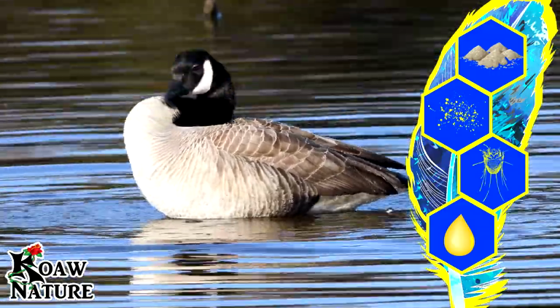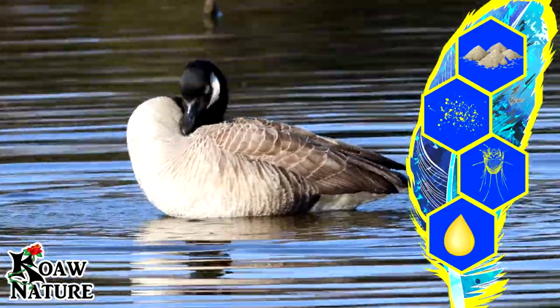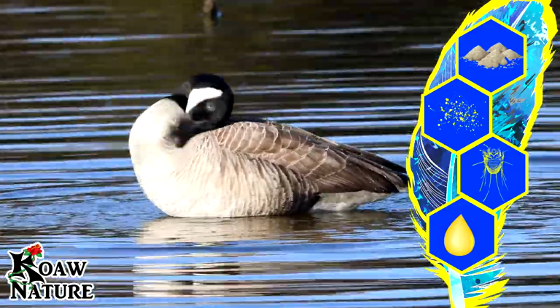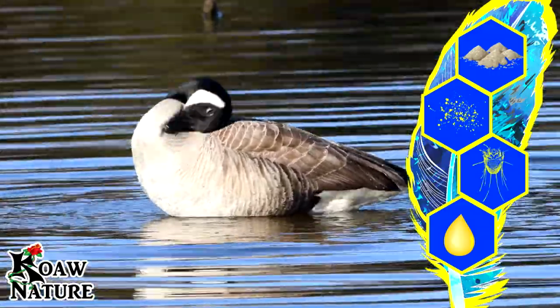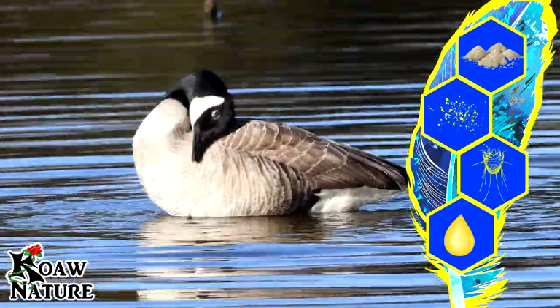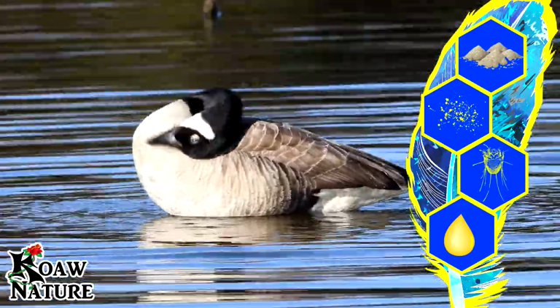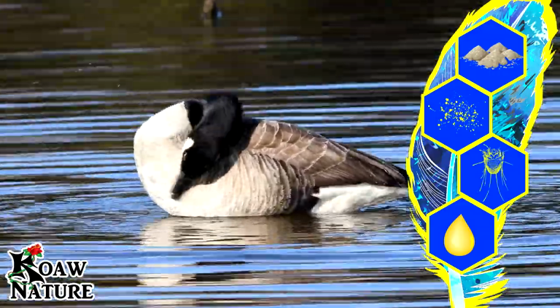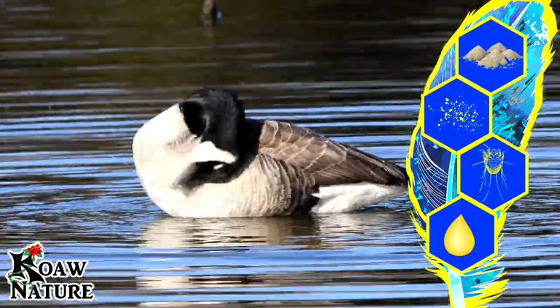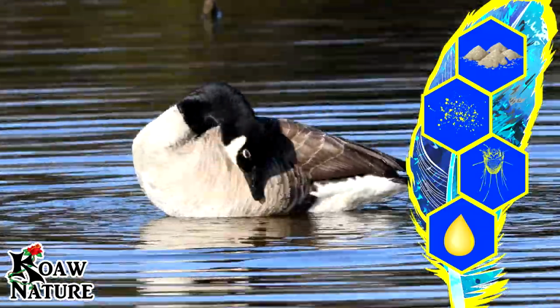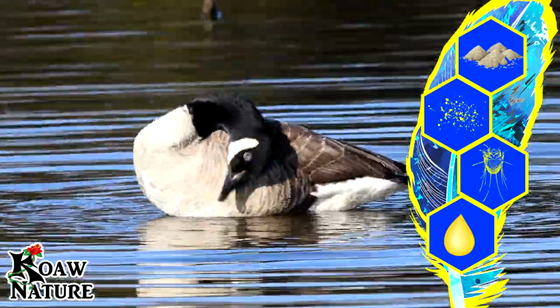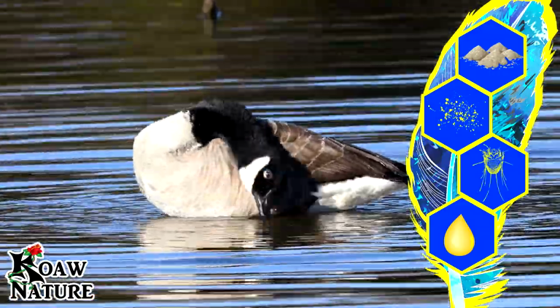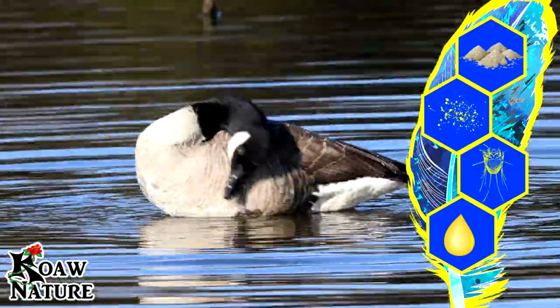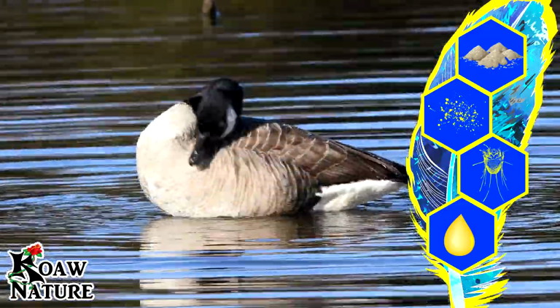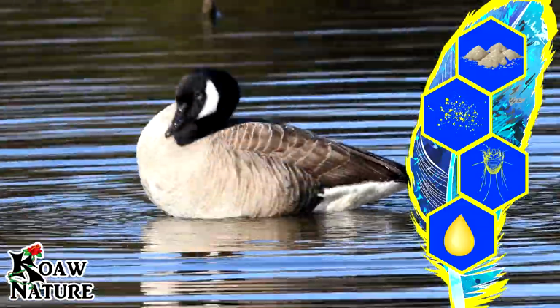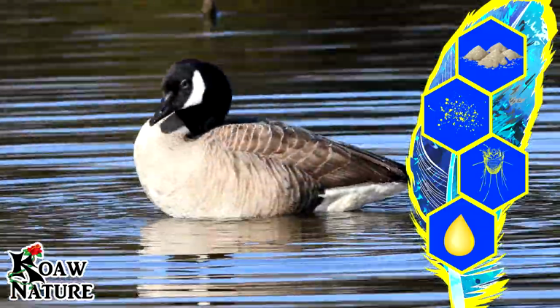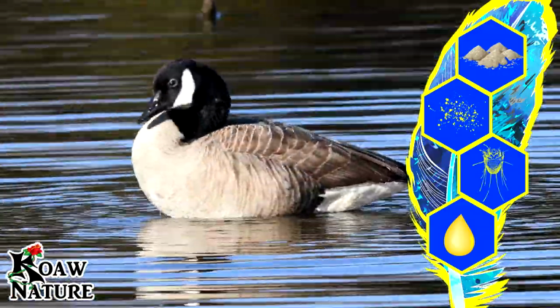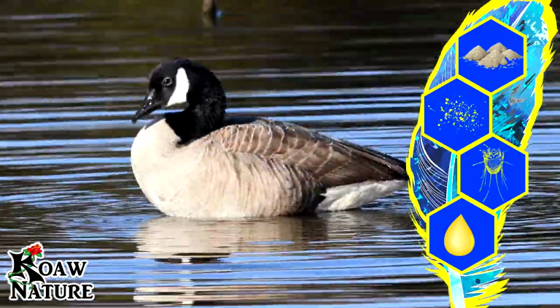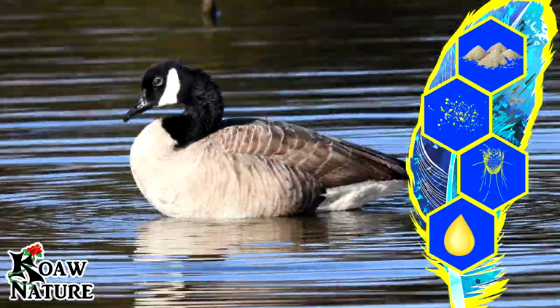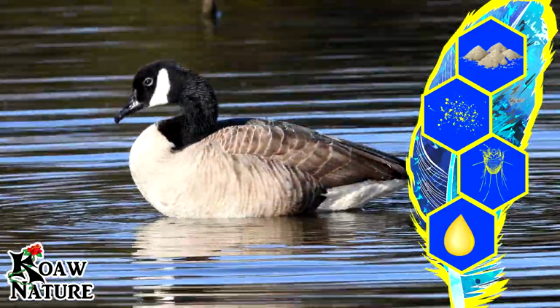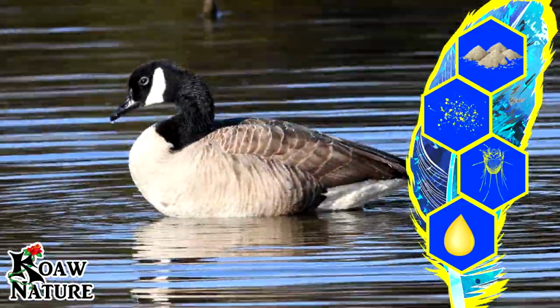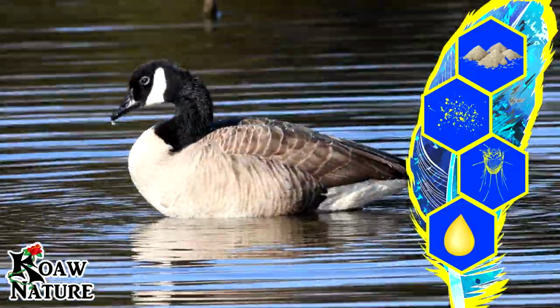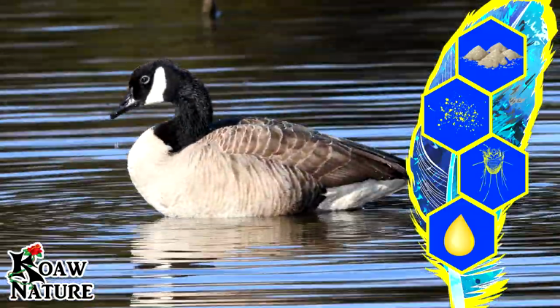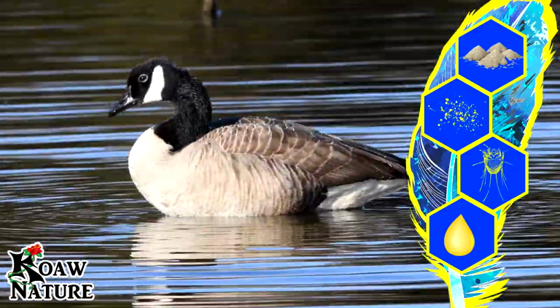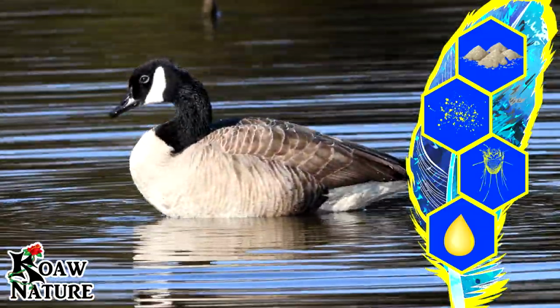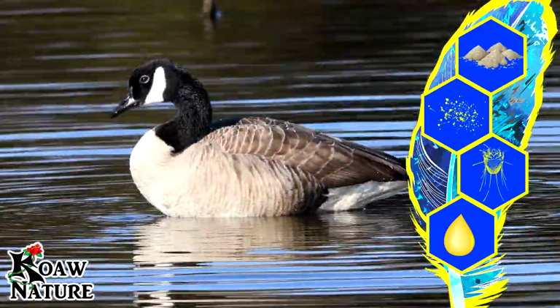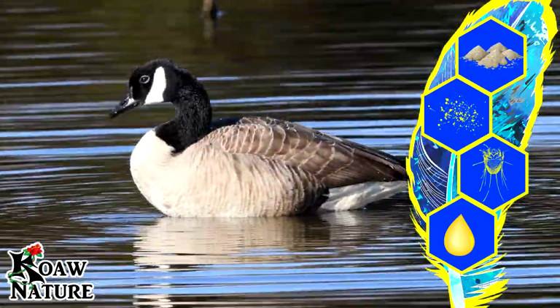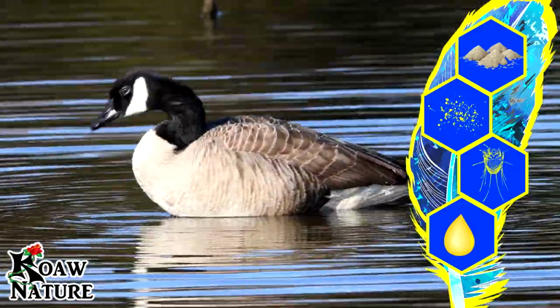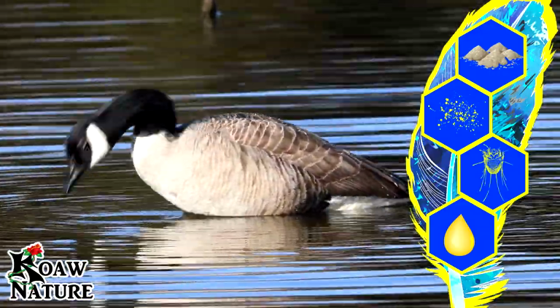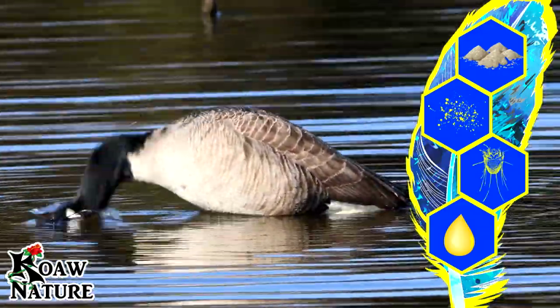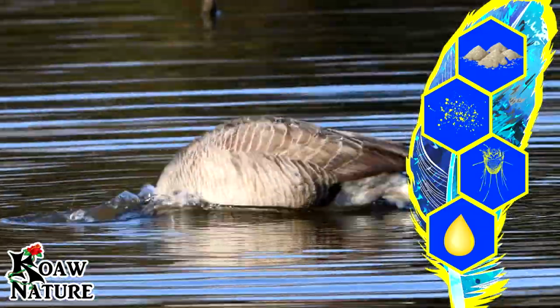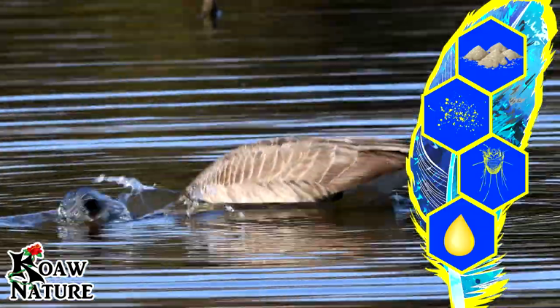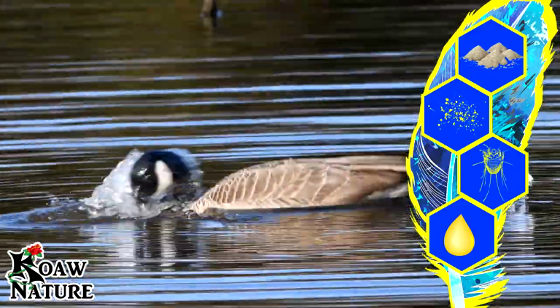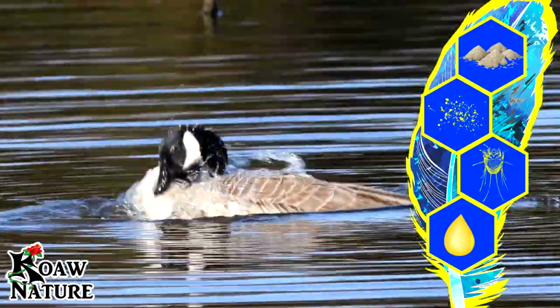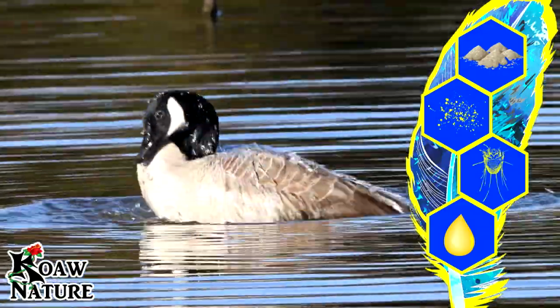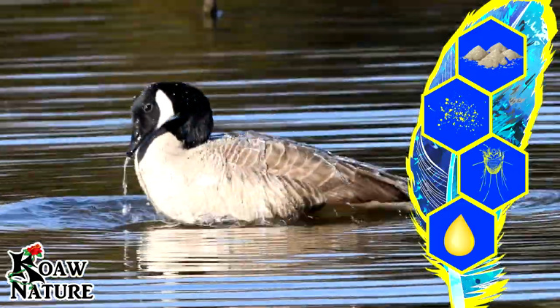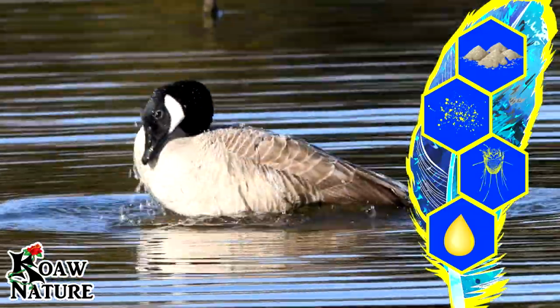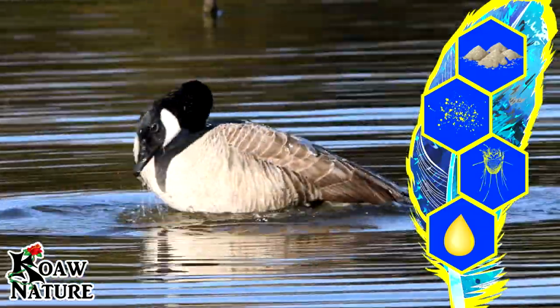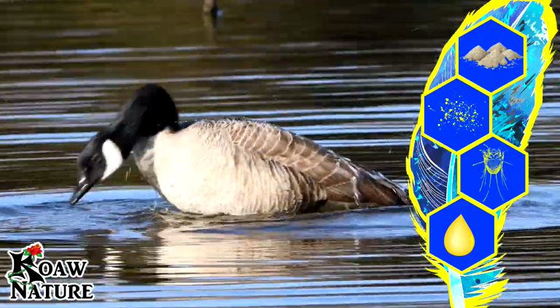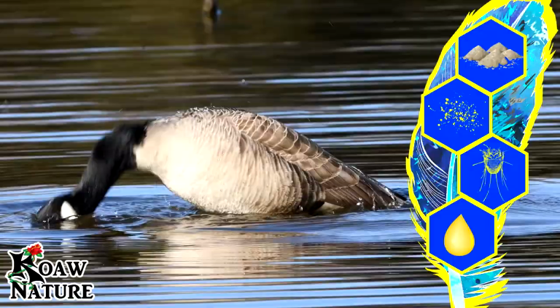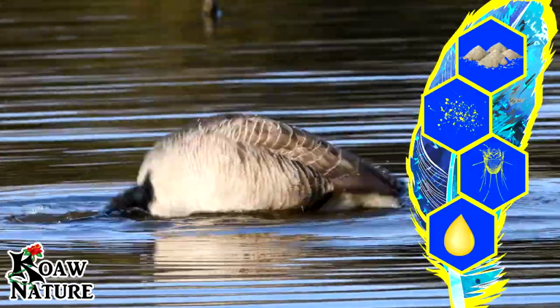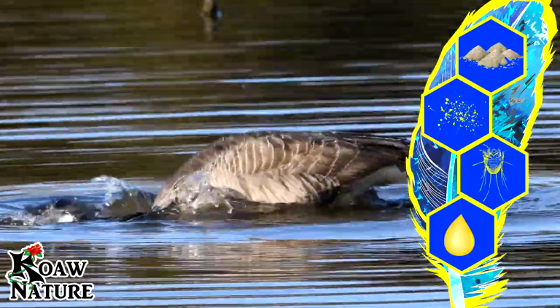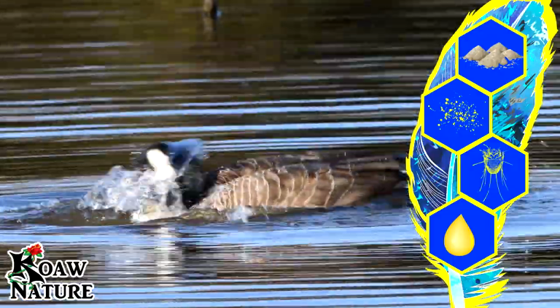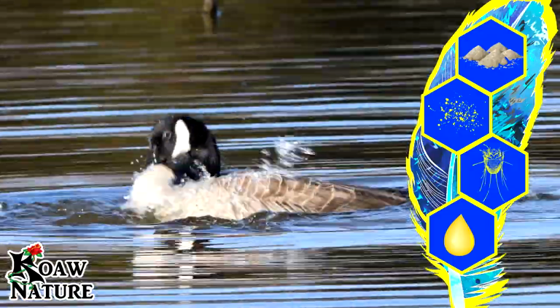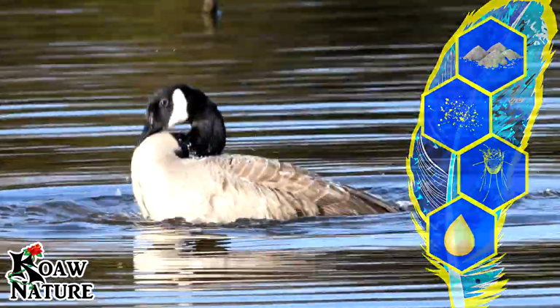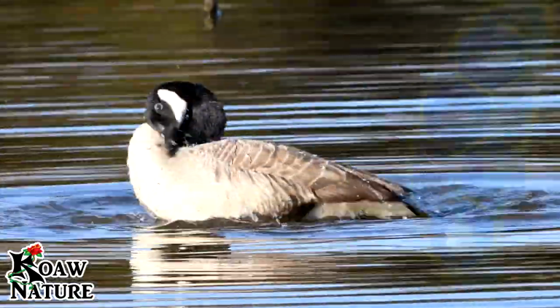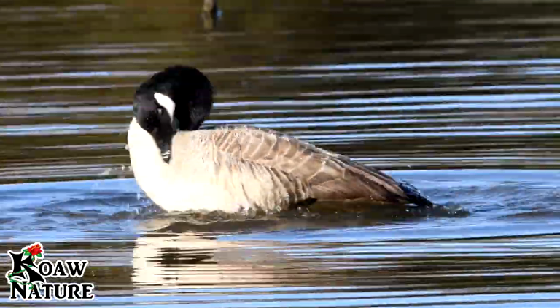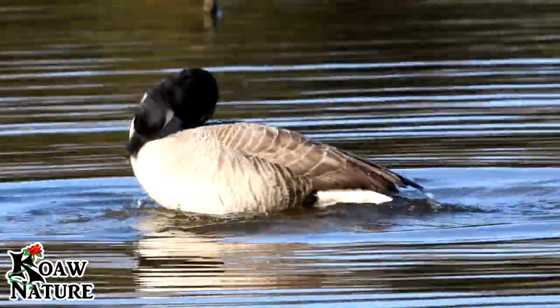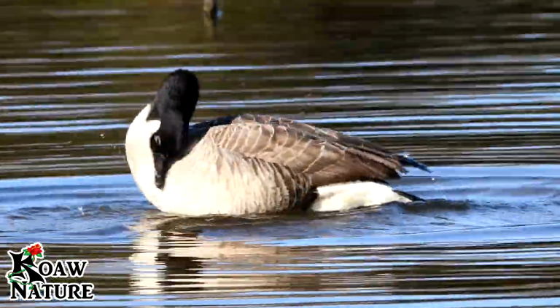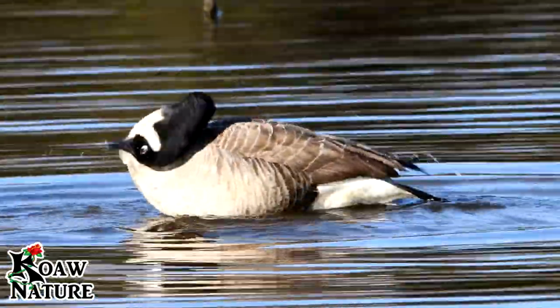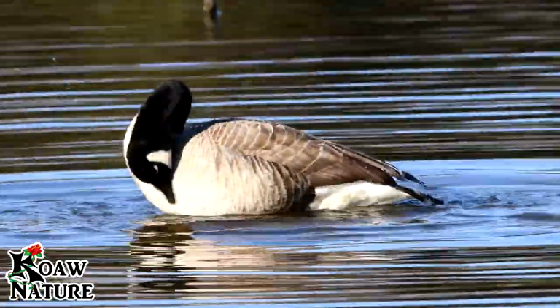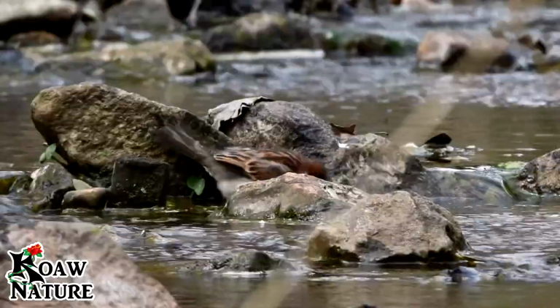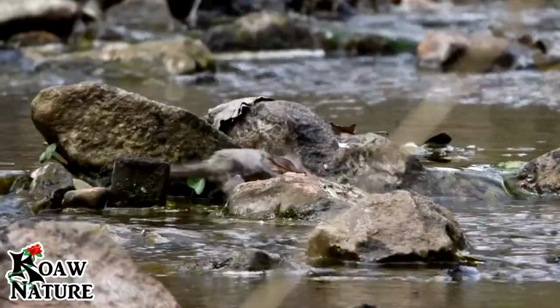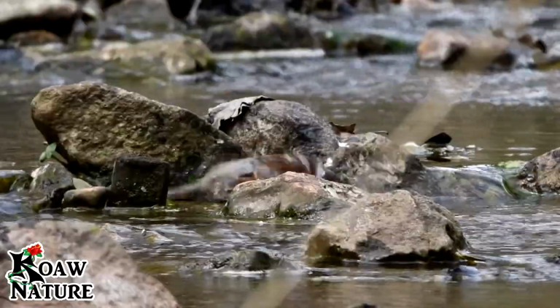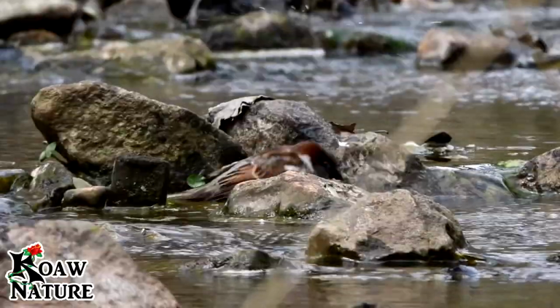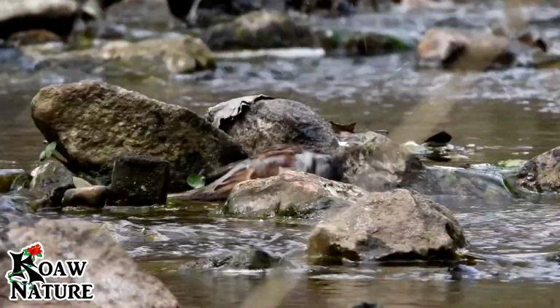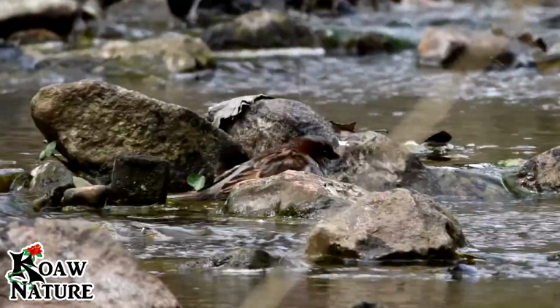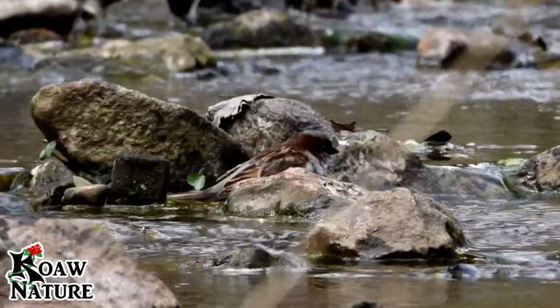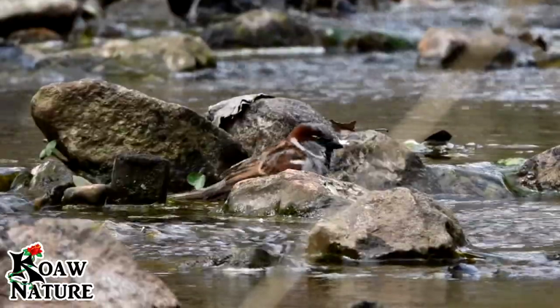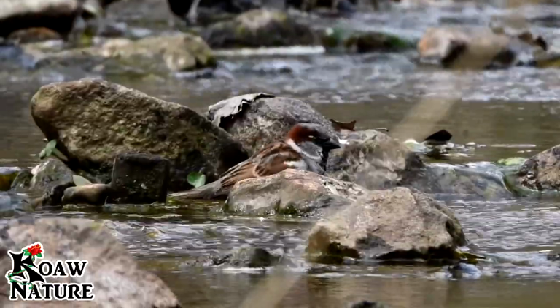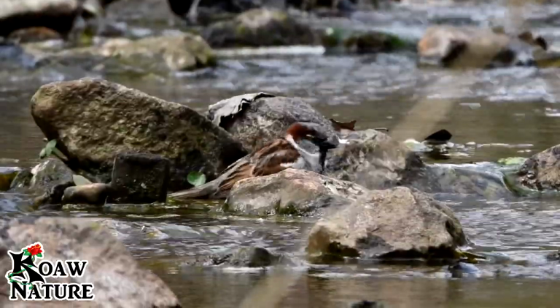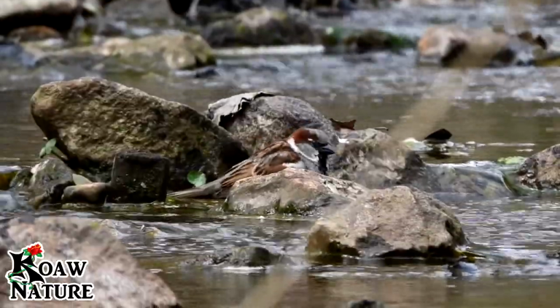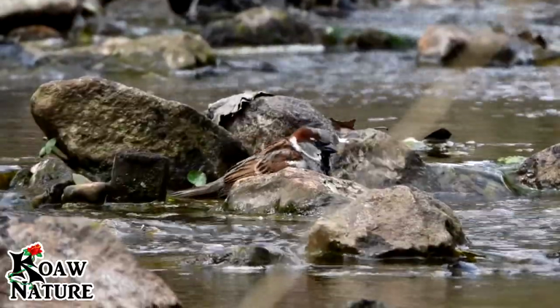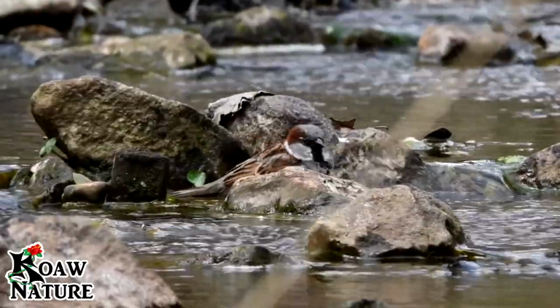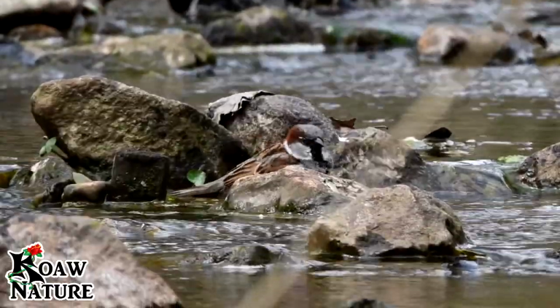Birds have found a way to solve some or all of these problems at the same time: the bath.